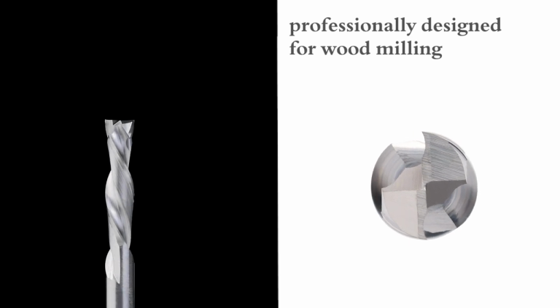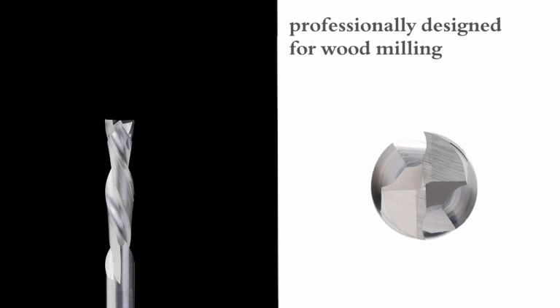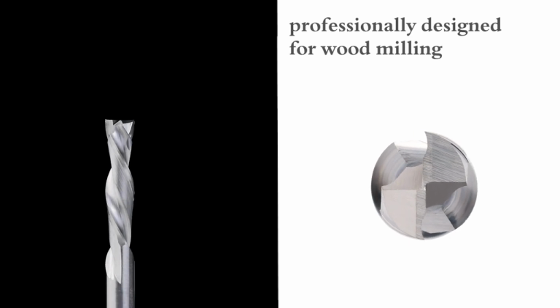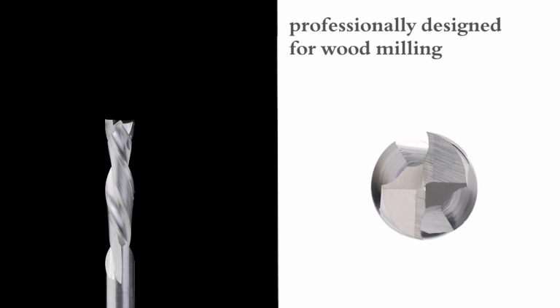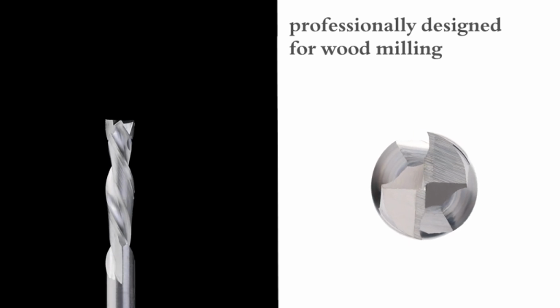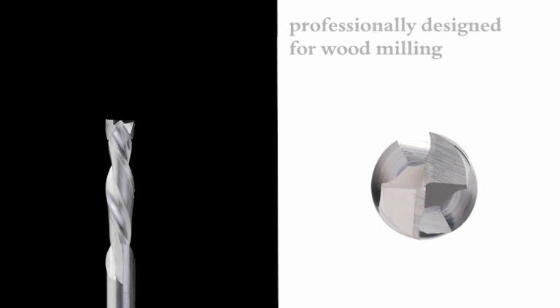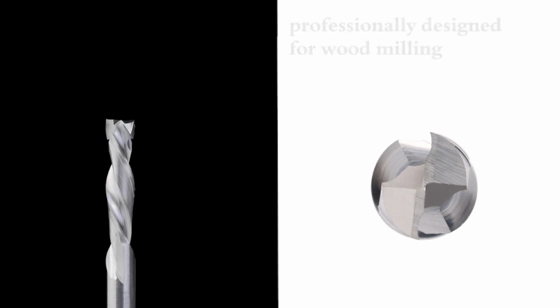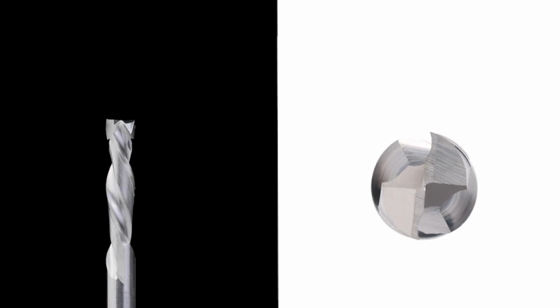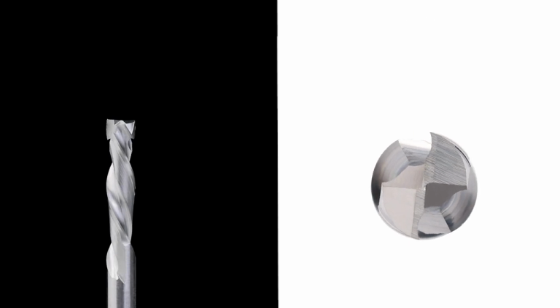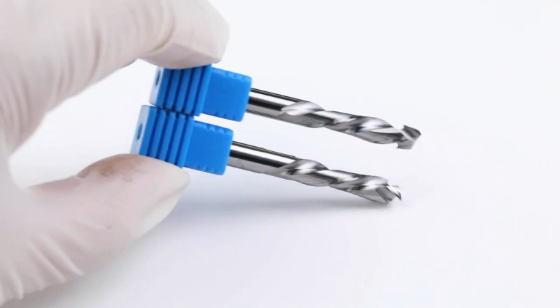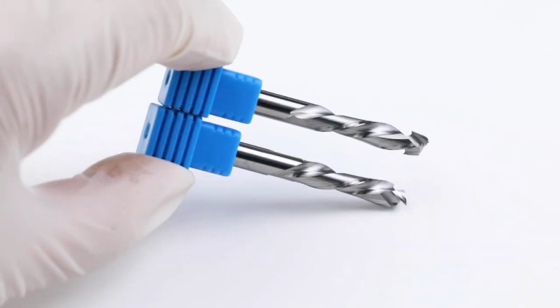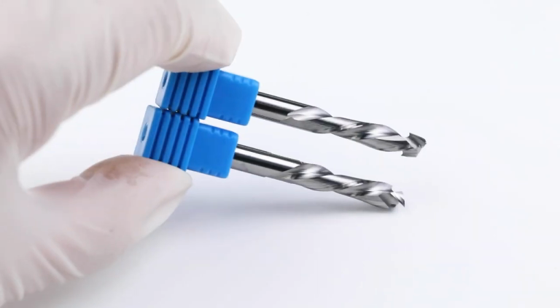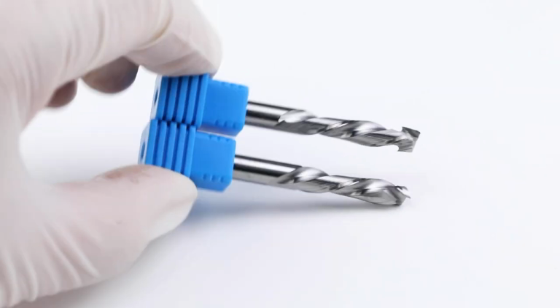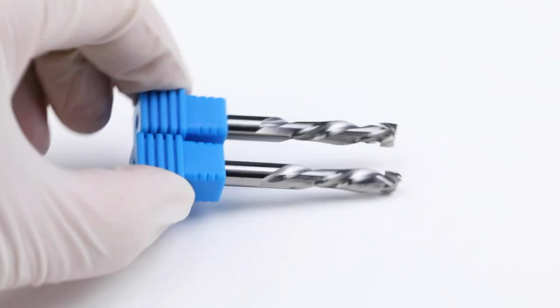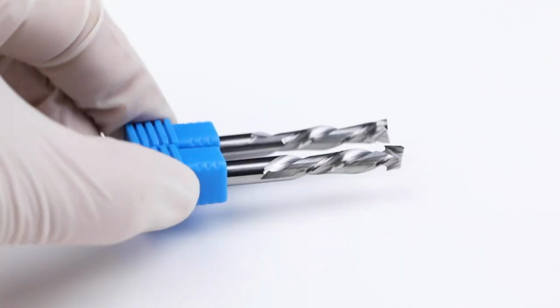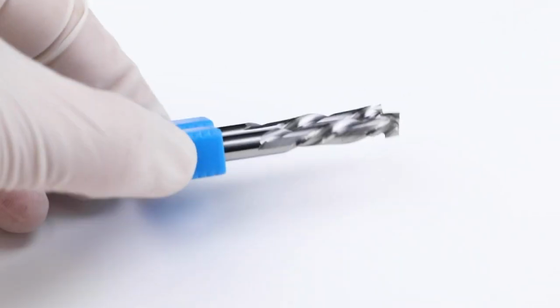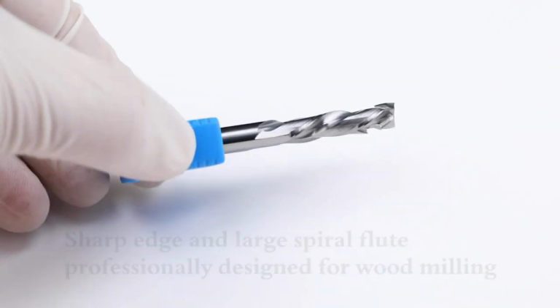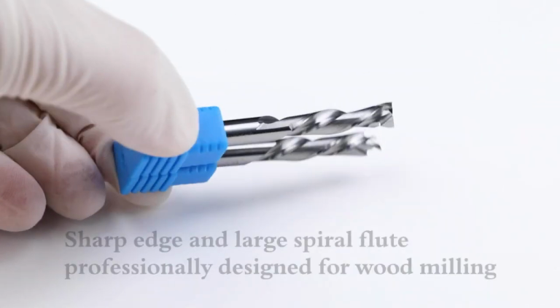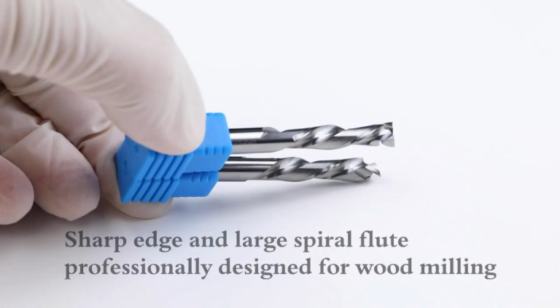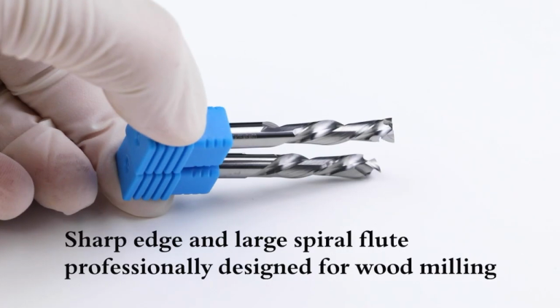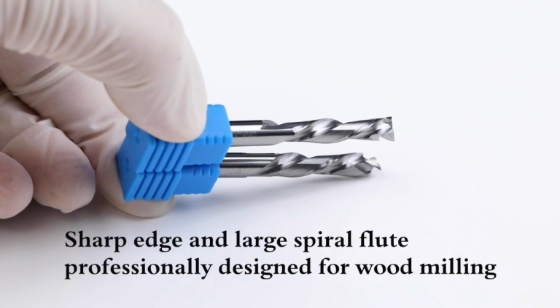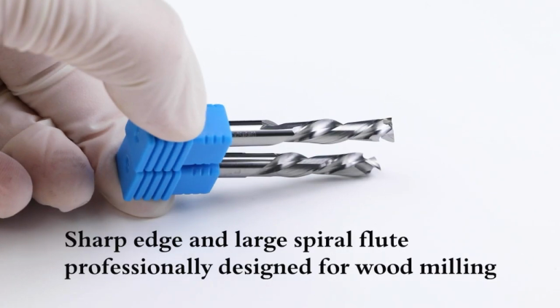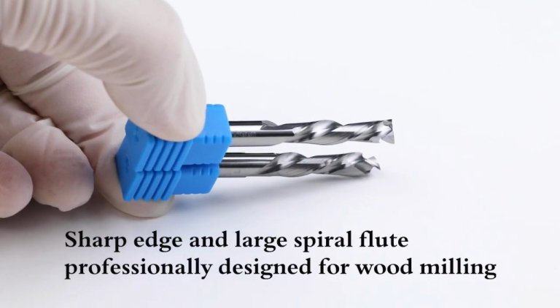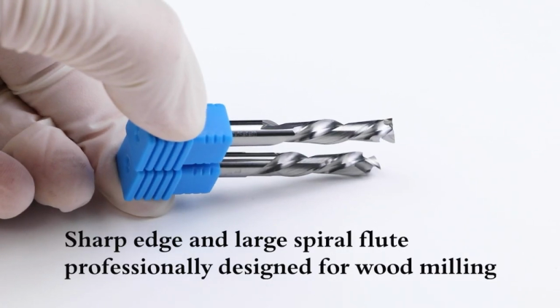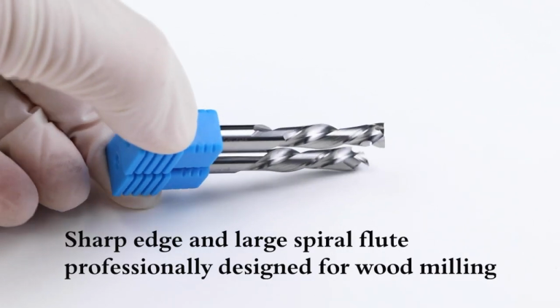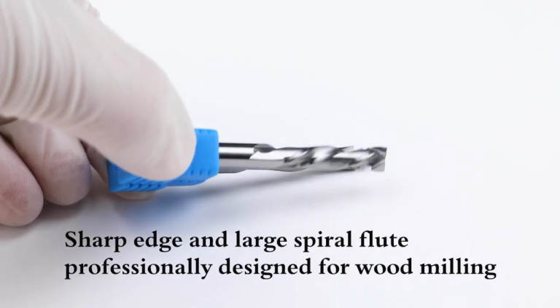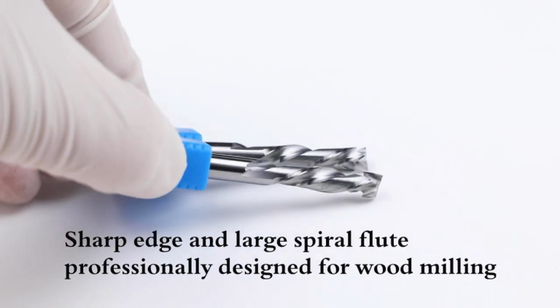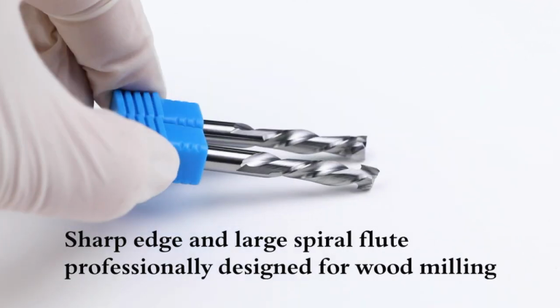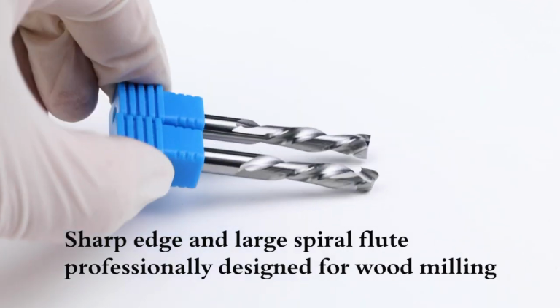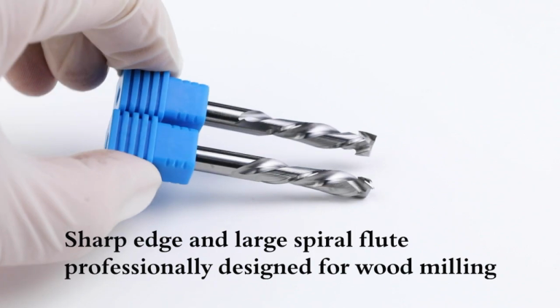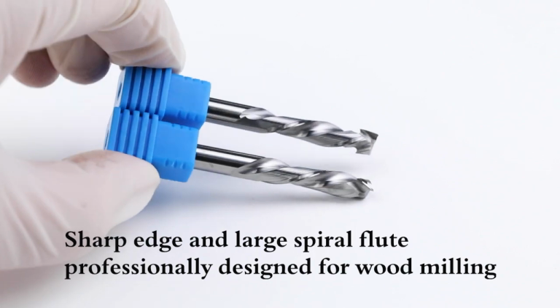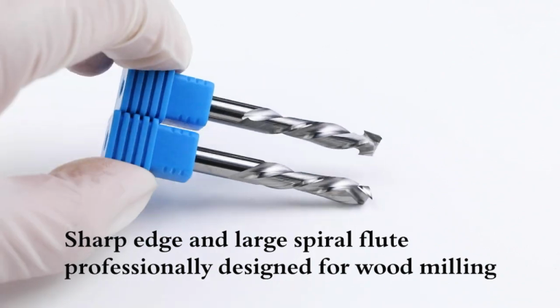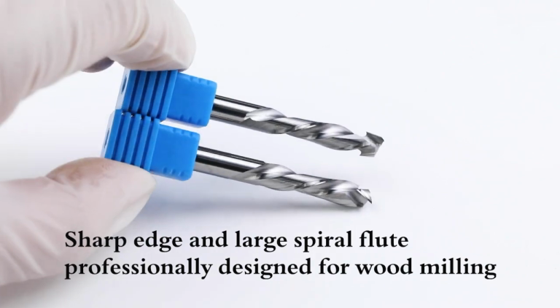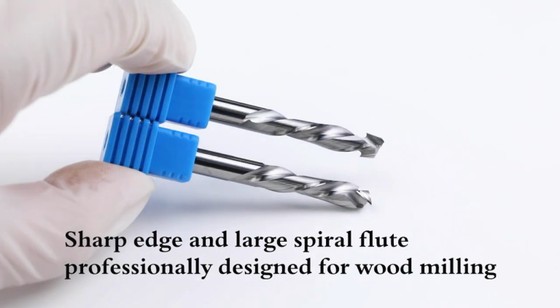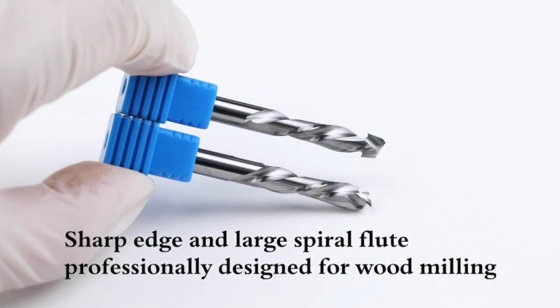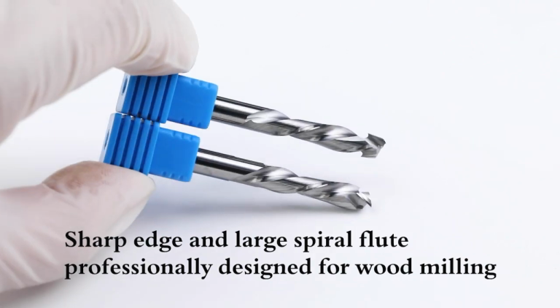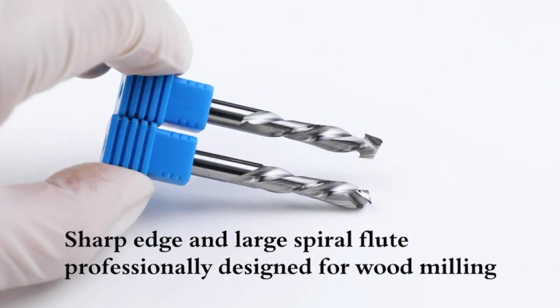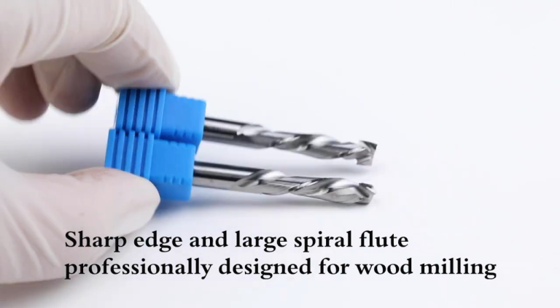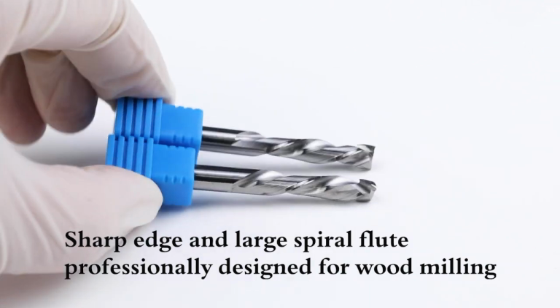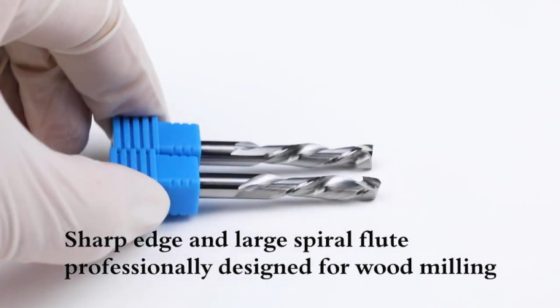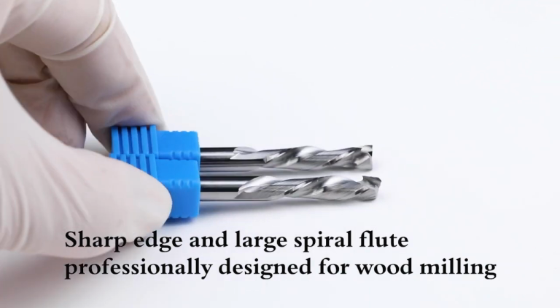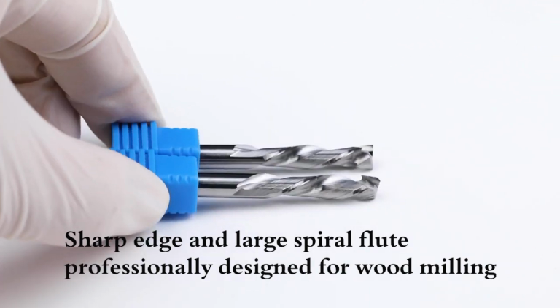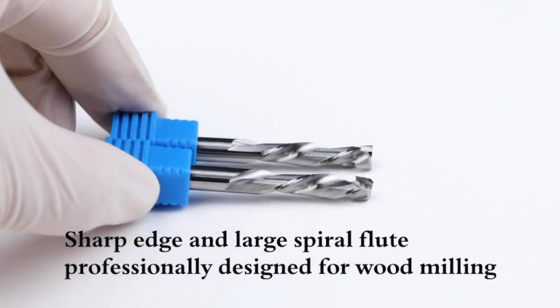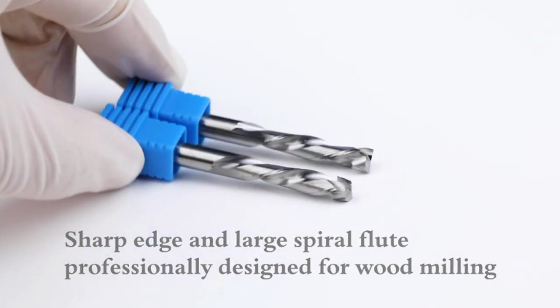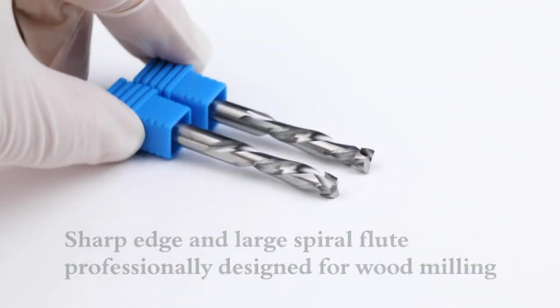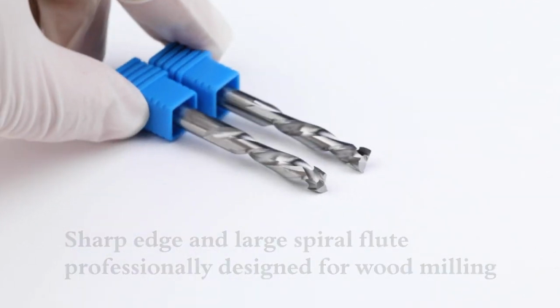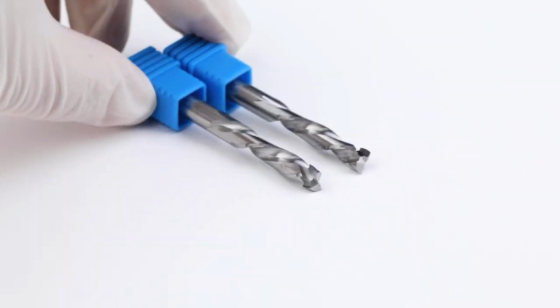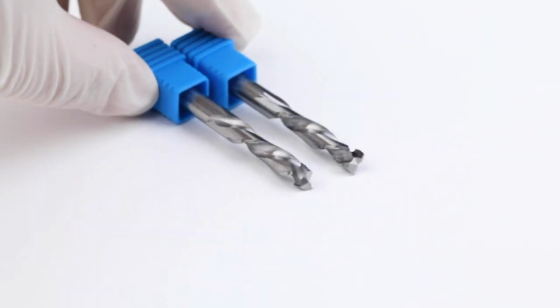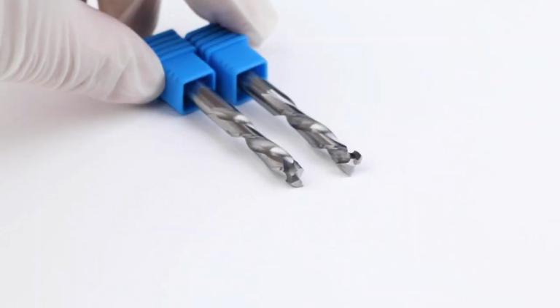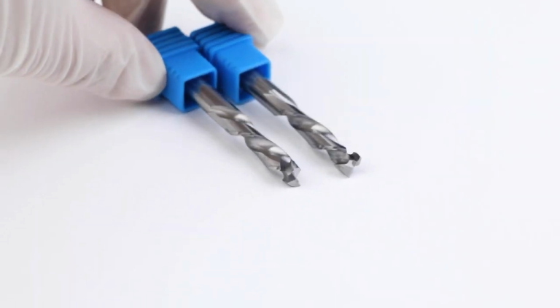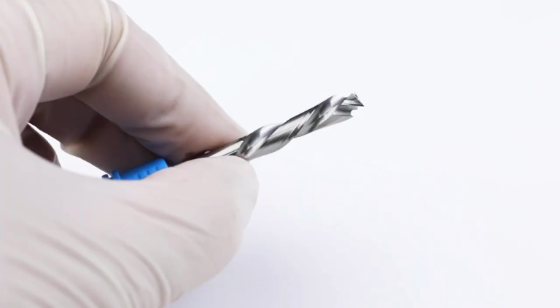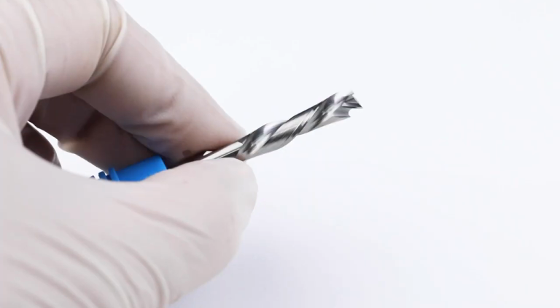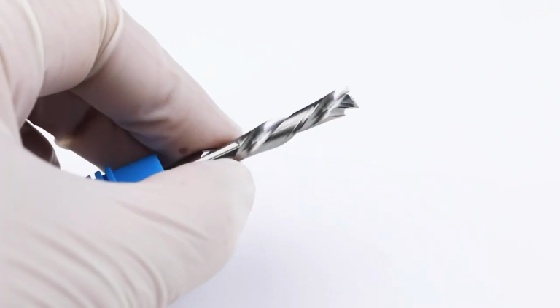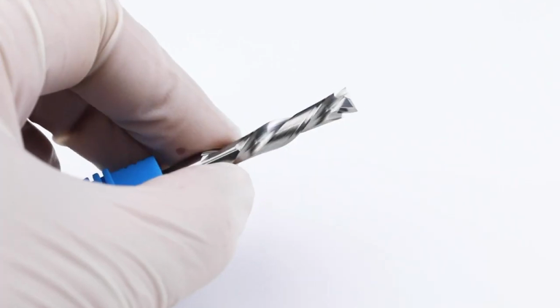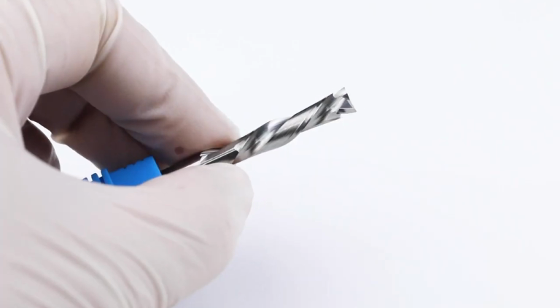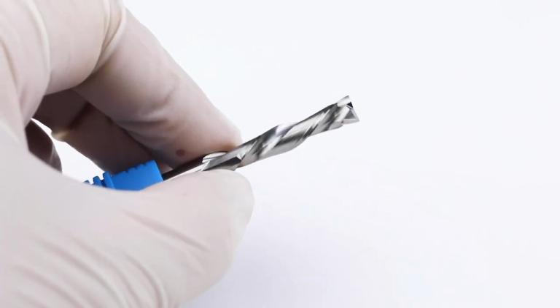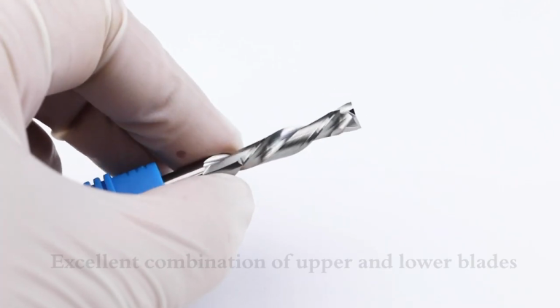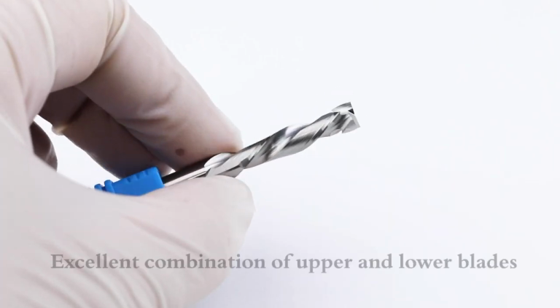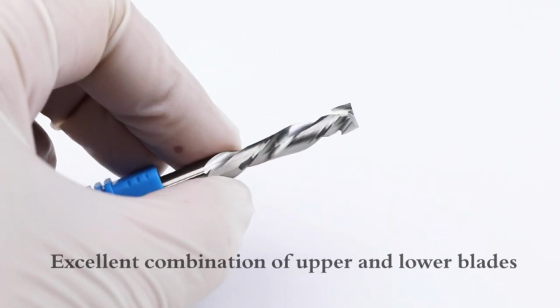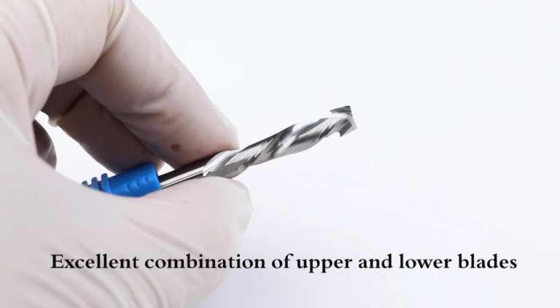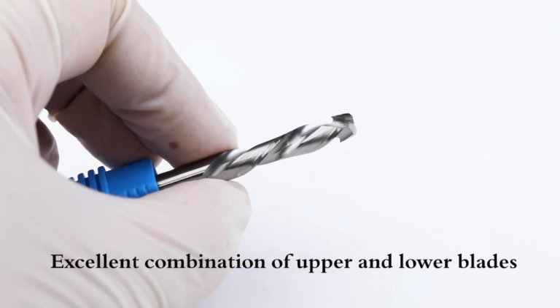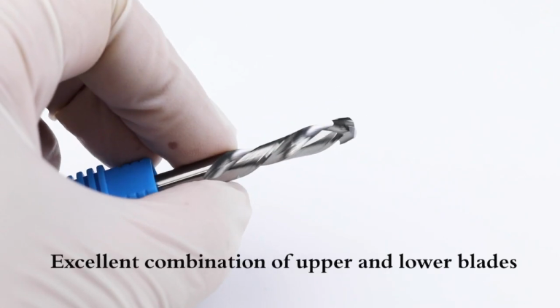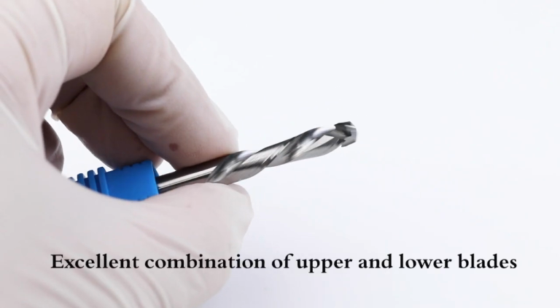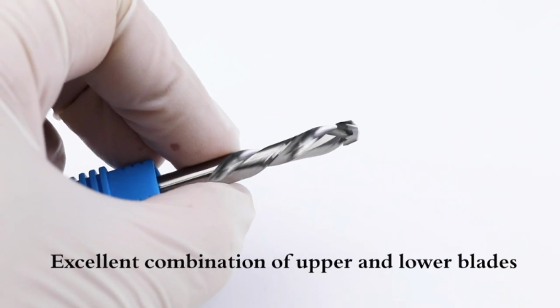The spiral groove is finely ground, chip removal is smooth without sticking to the end mill, and the production efficiency is greatly improved.